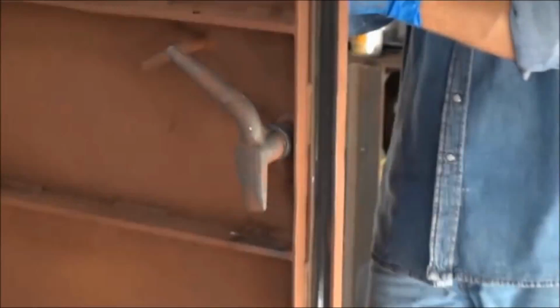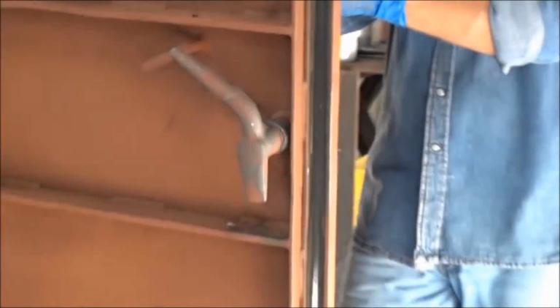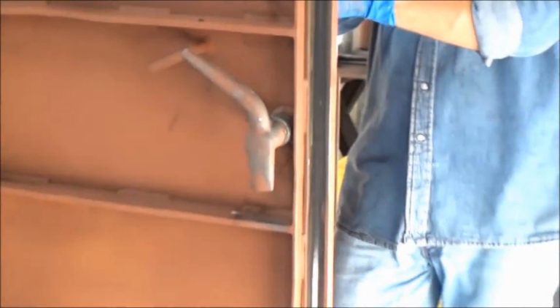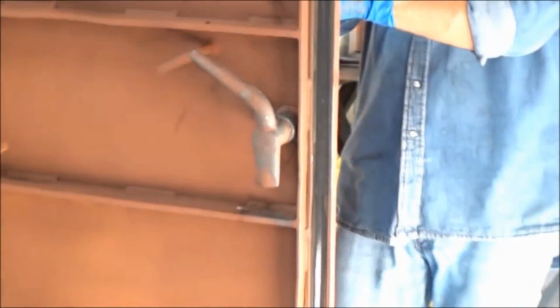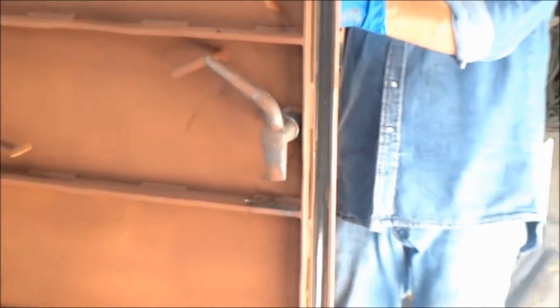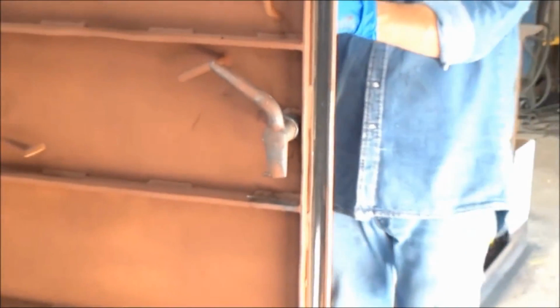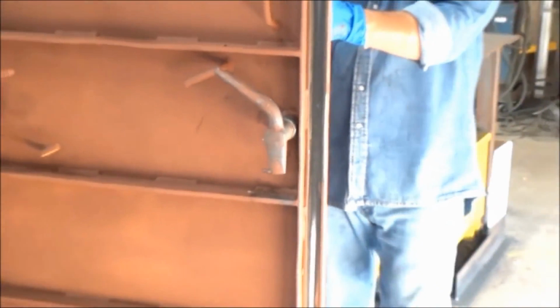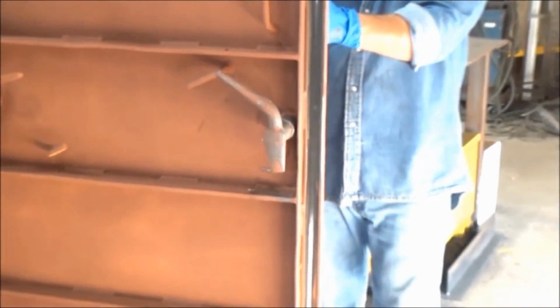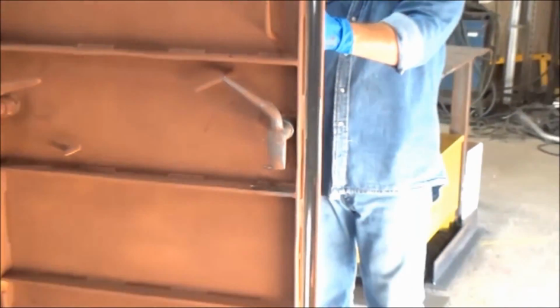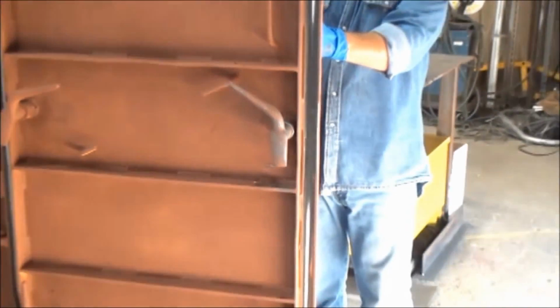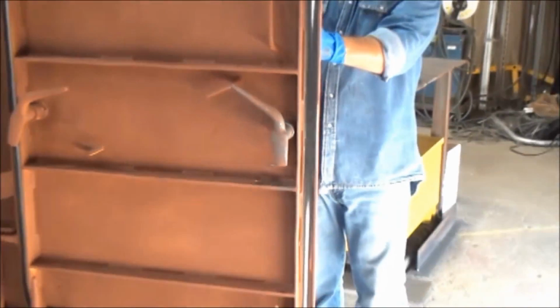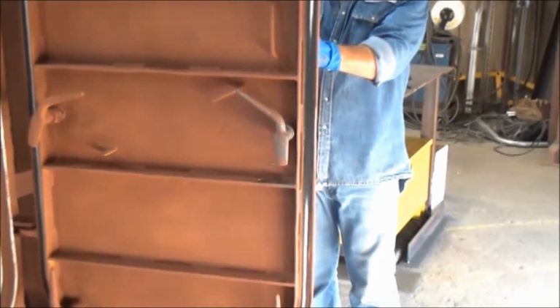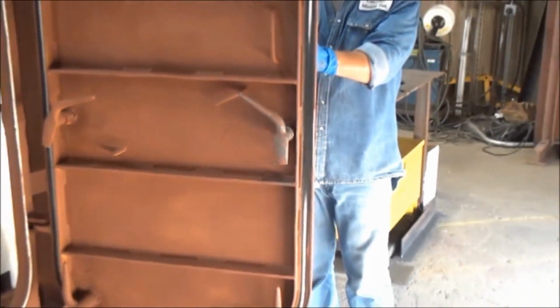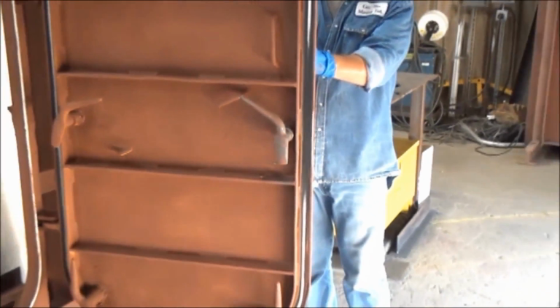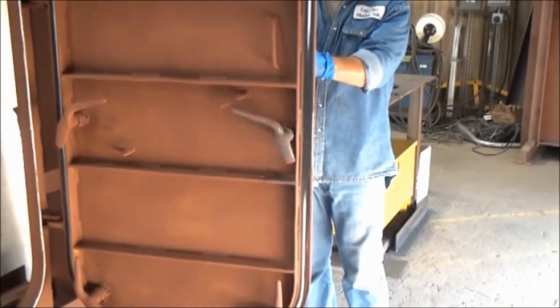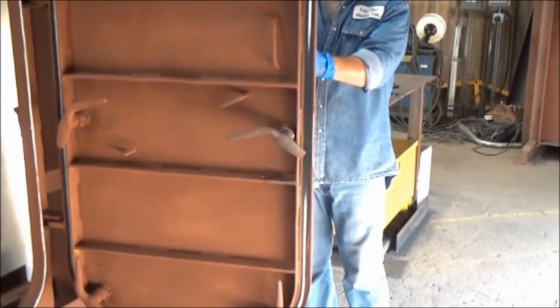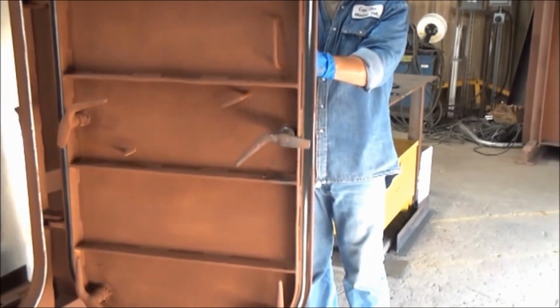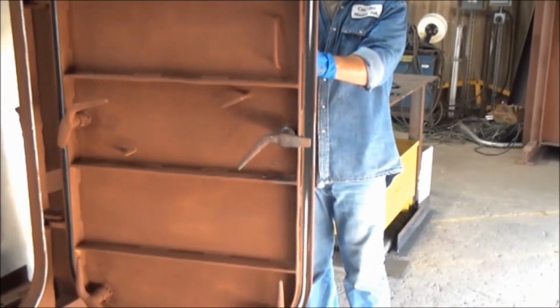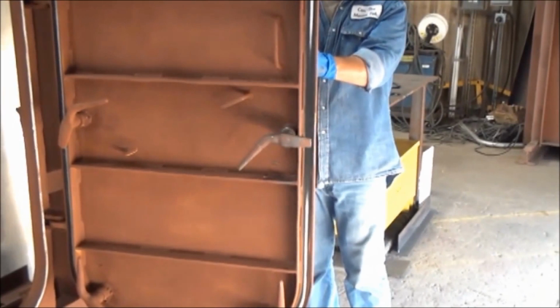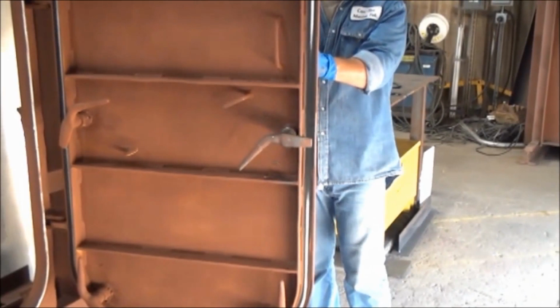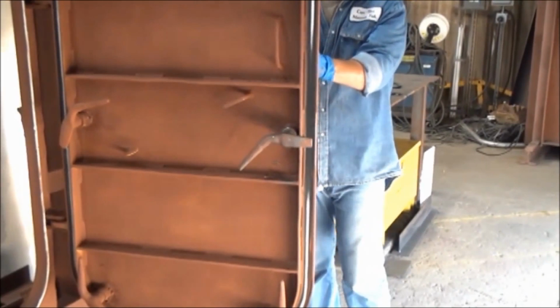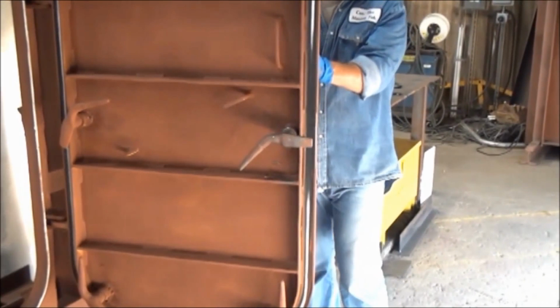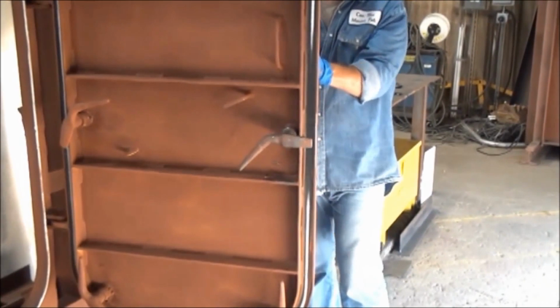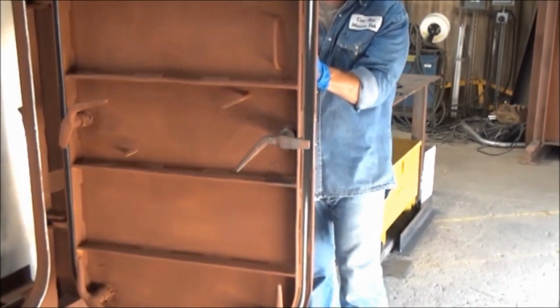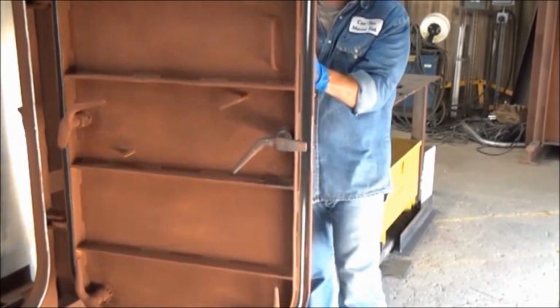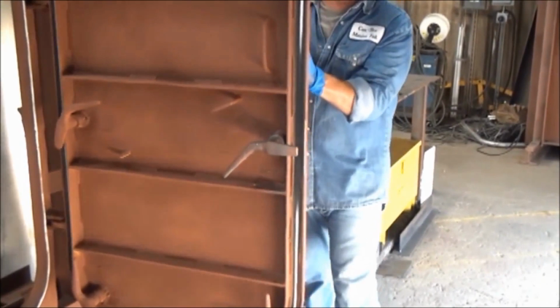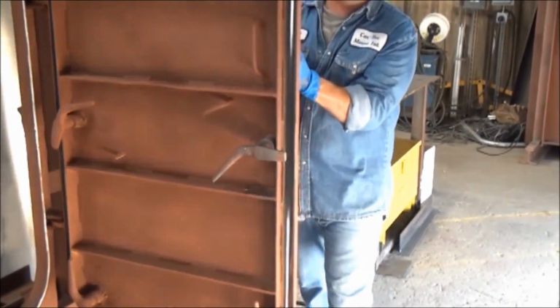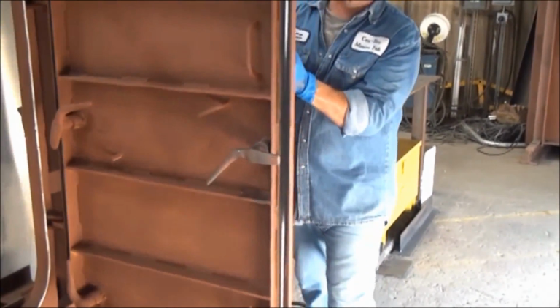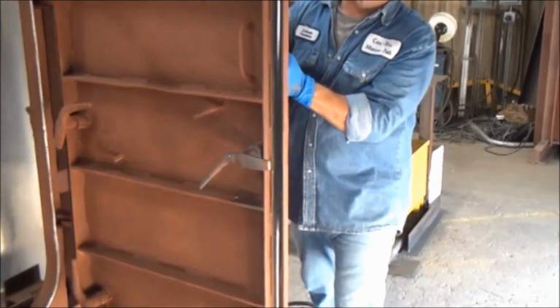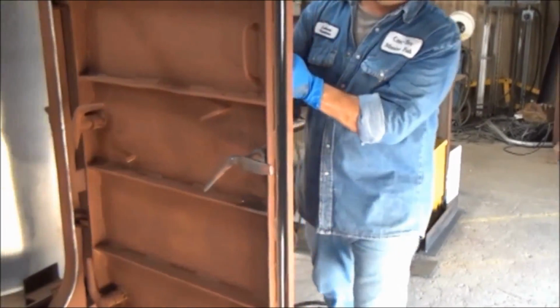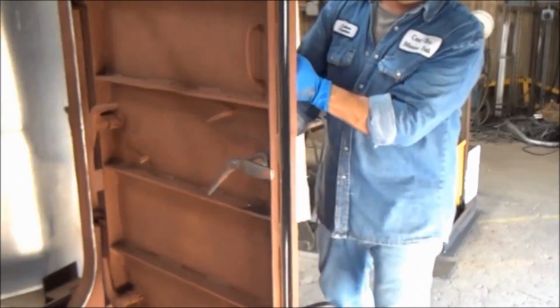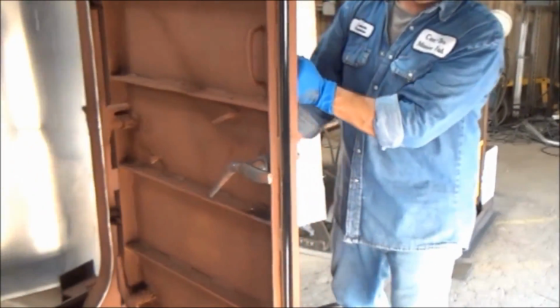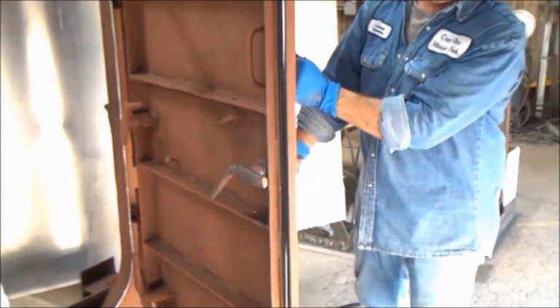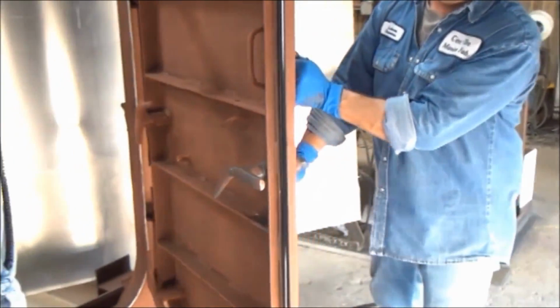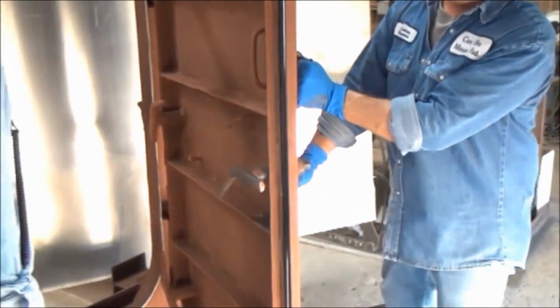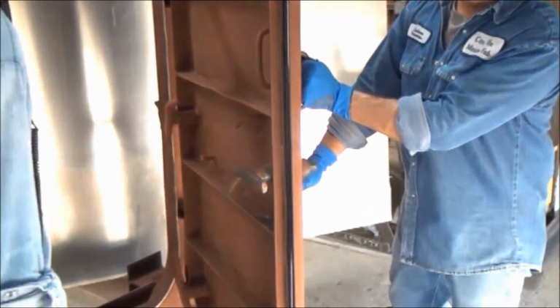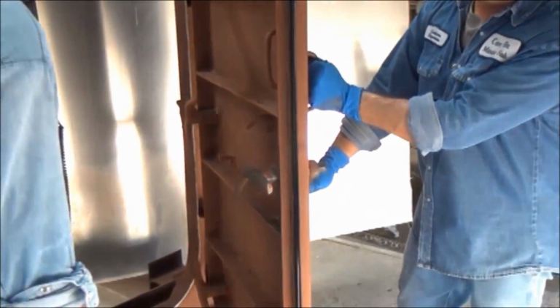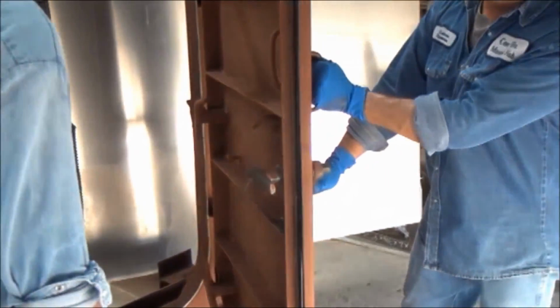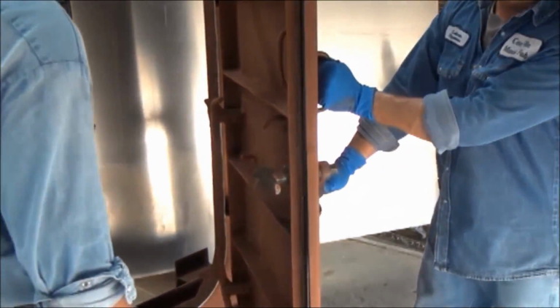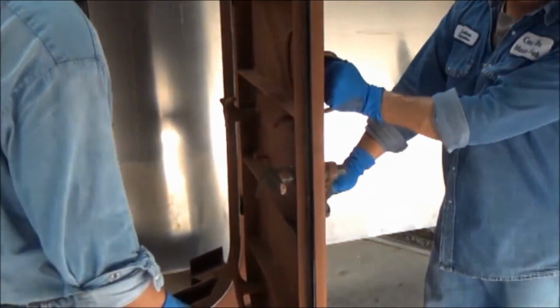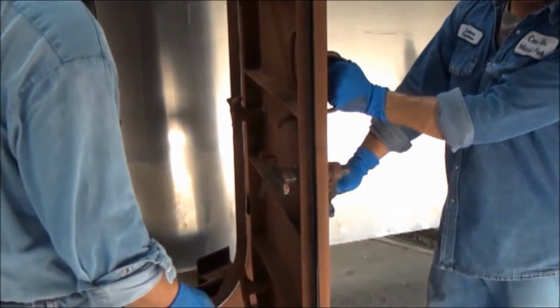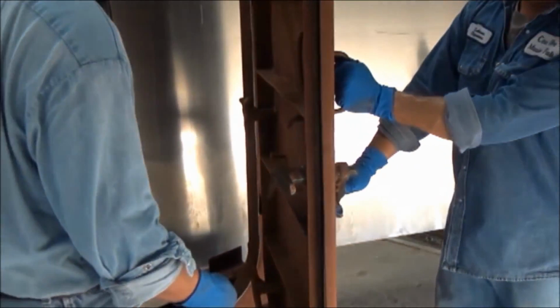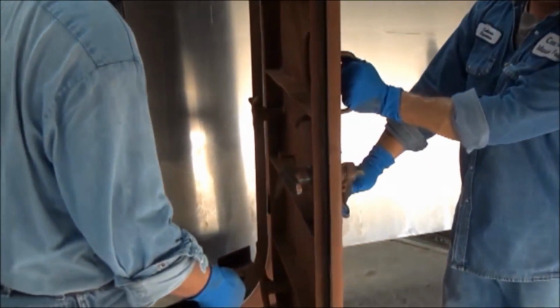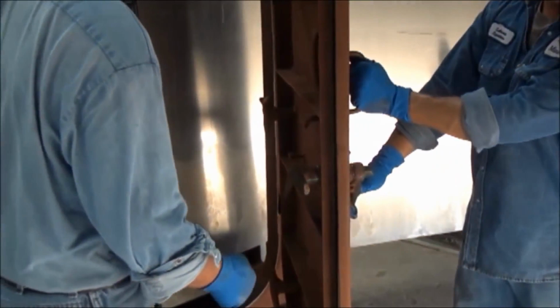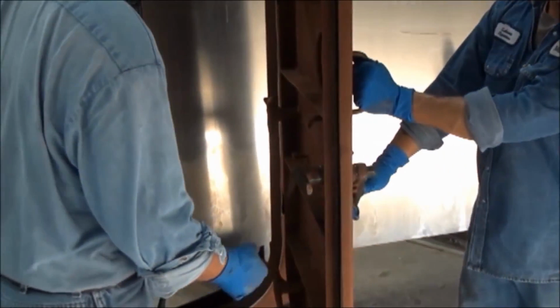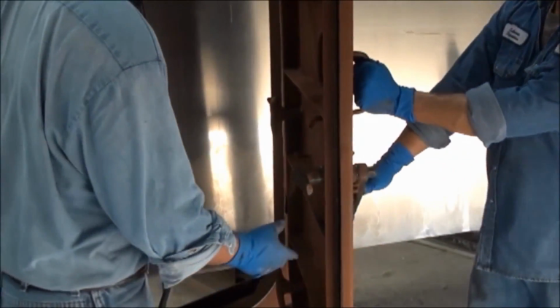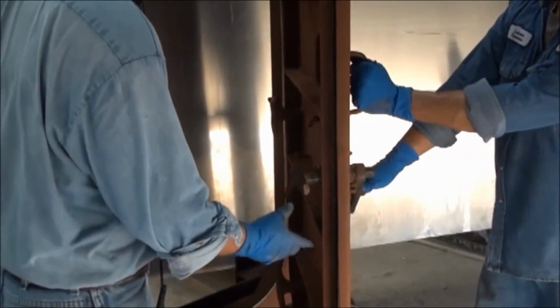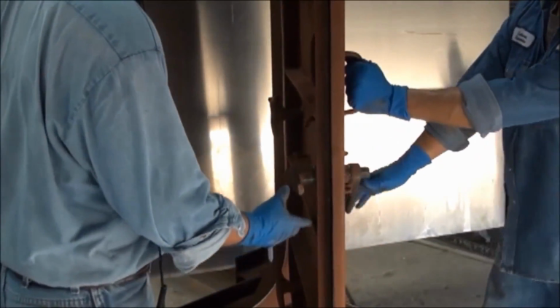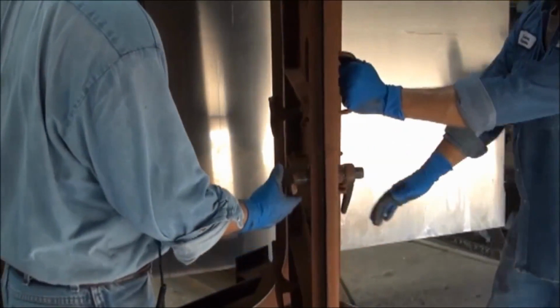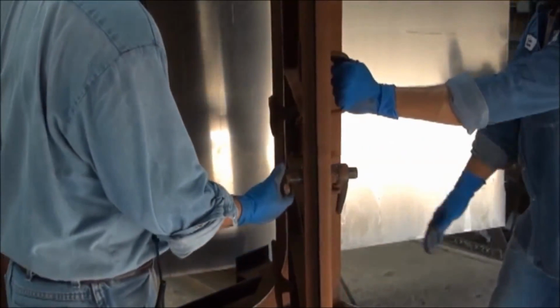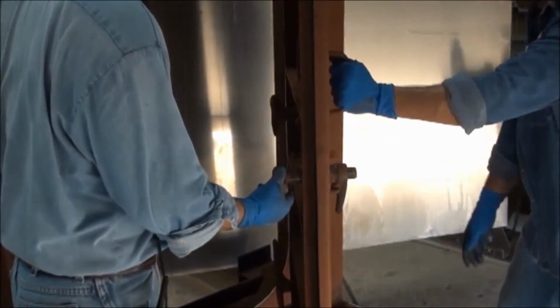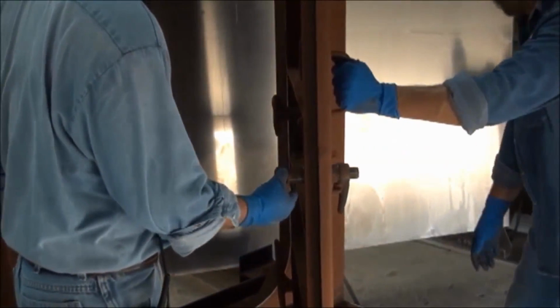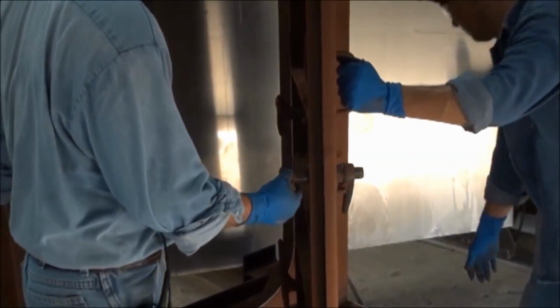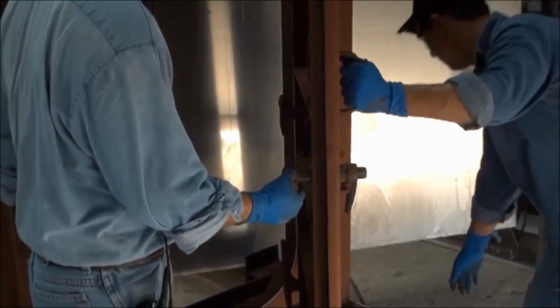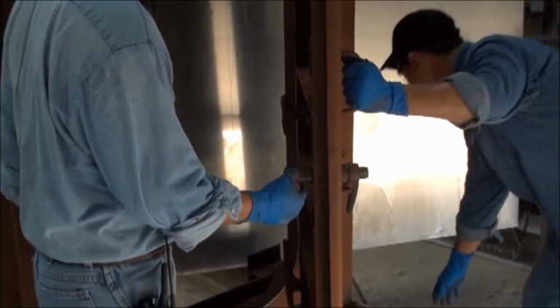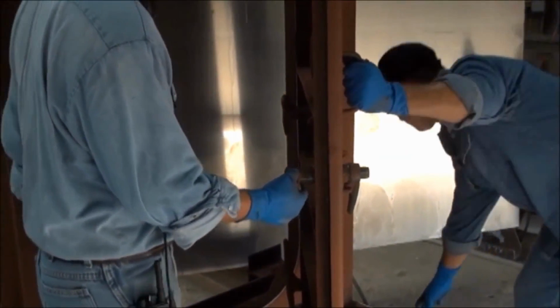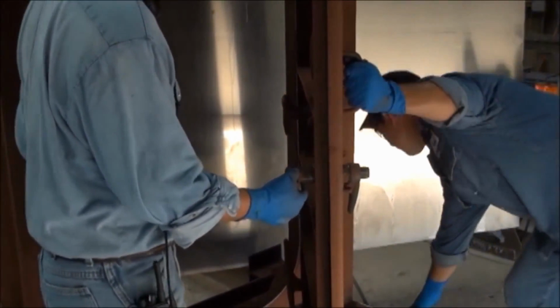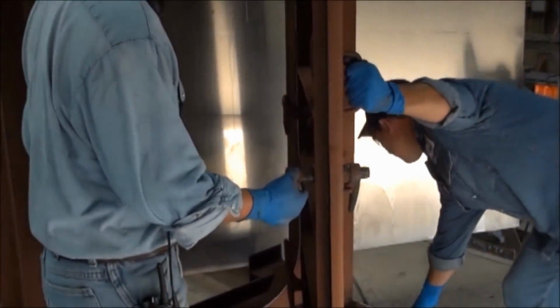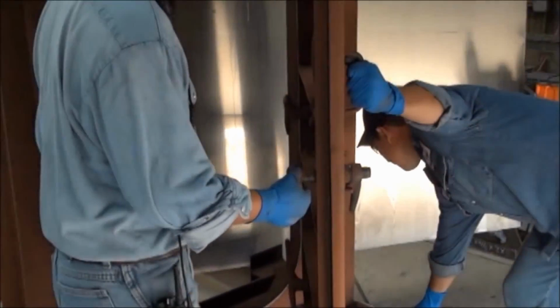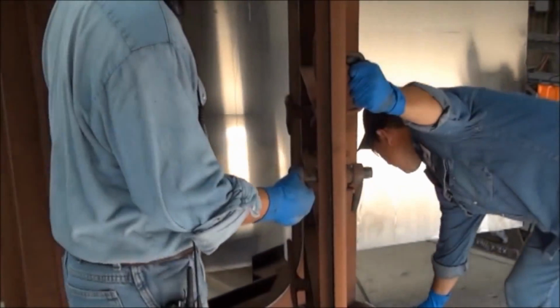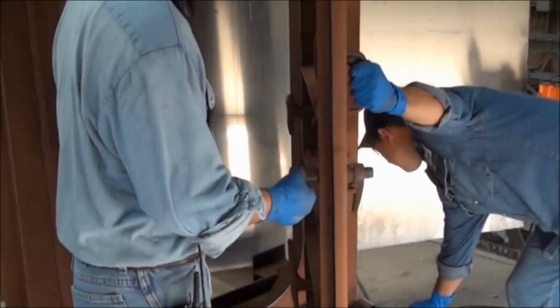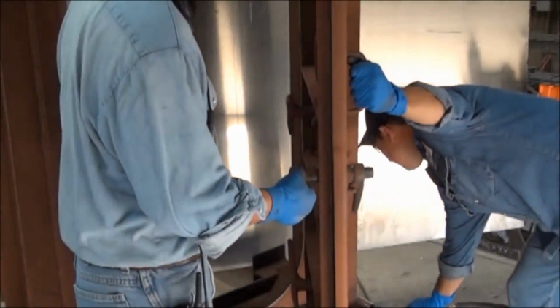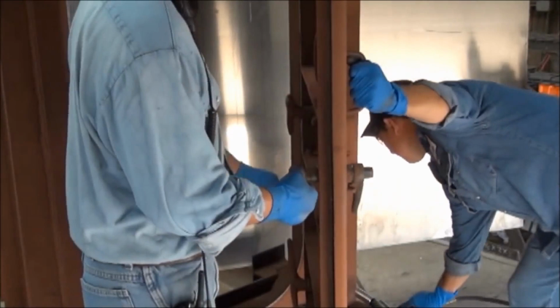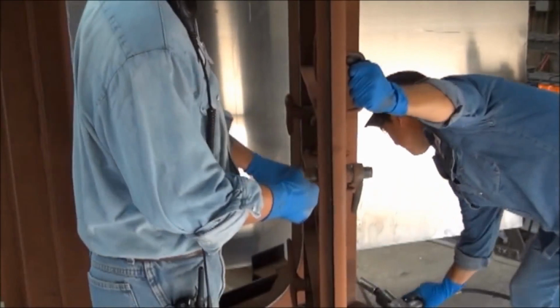If there is a break in the chalk line, this may indicate that the dog in that area of the door is not adjusted properly.